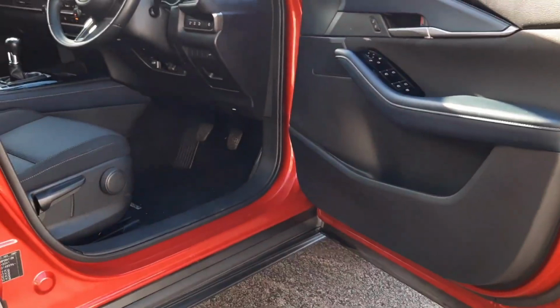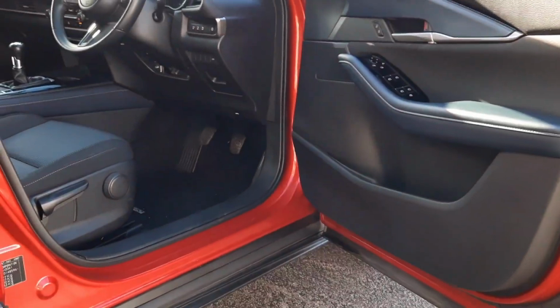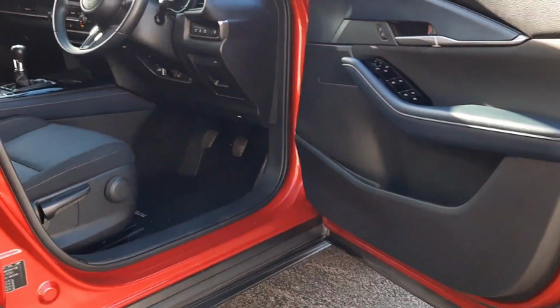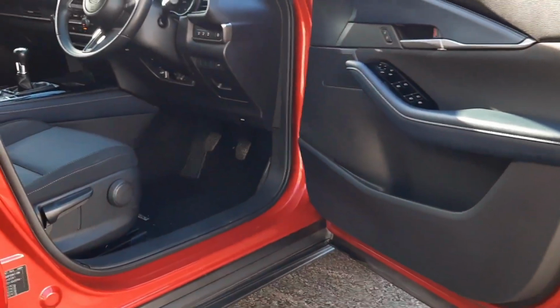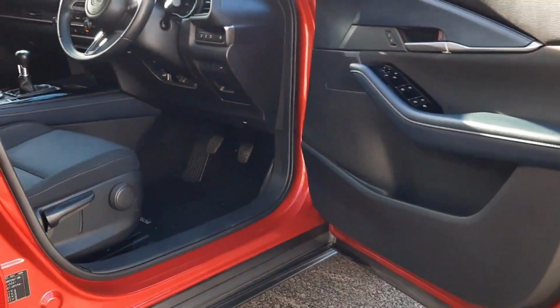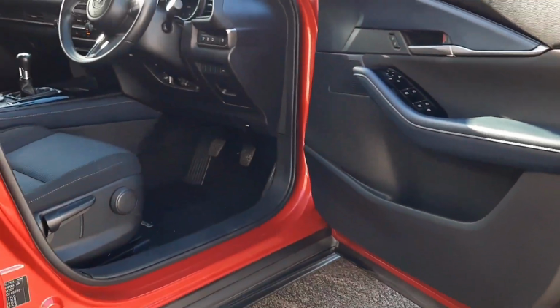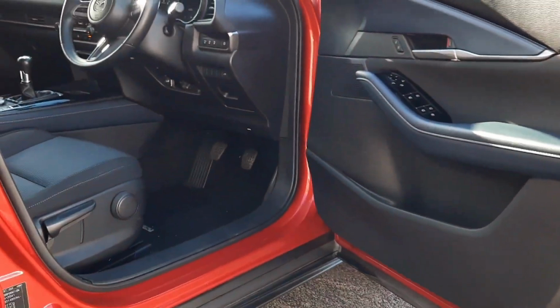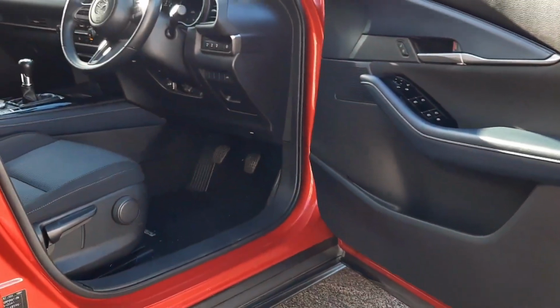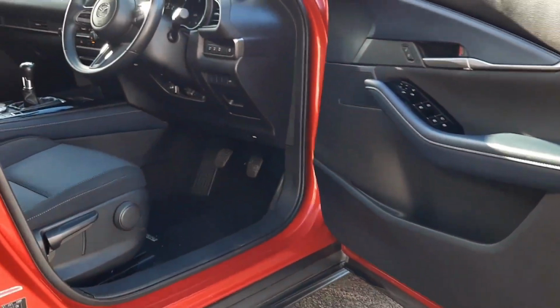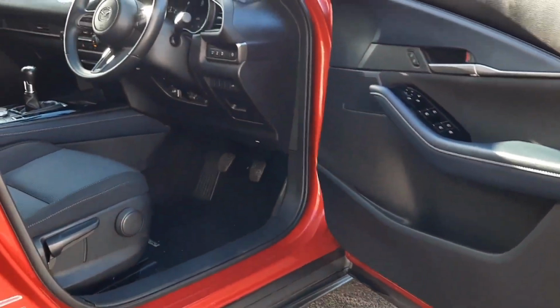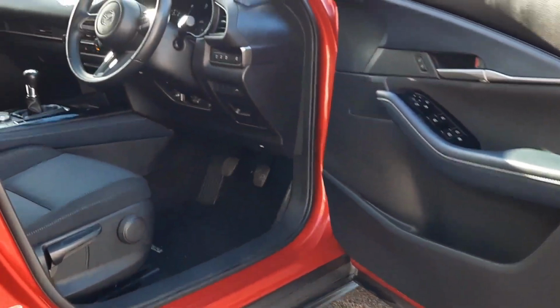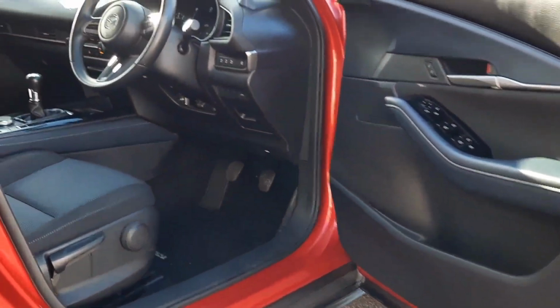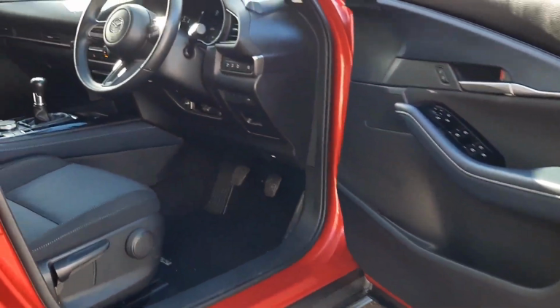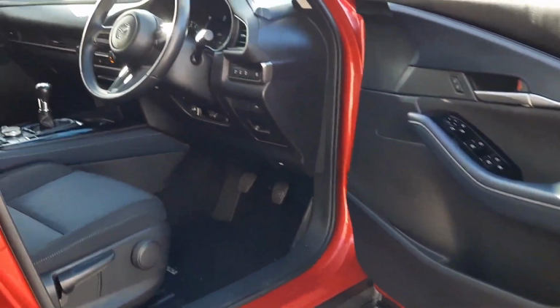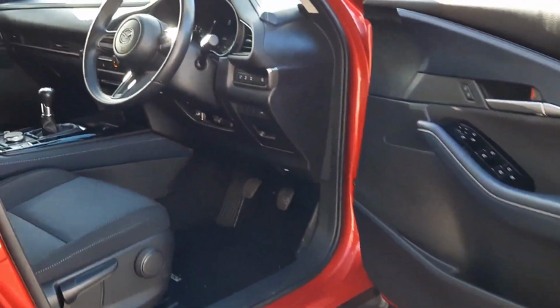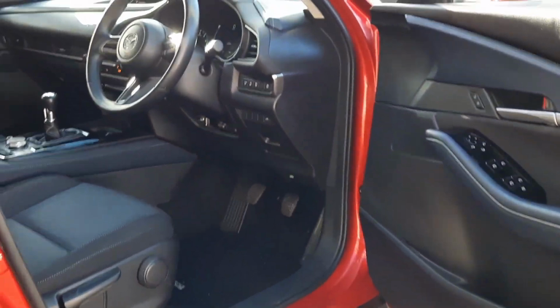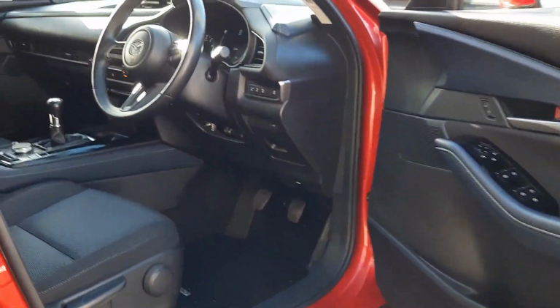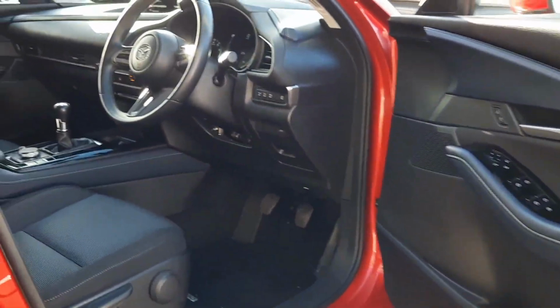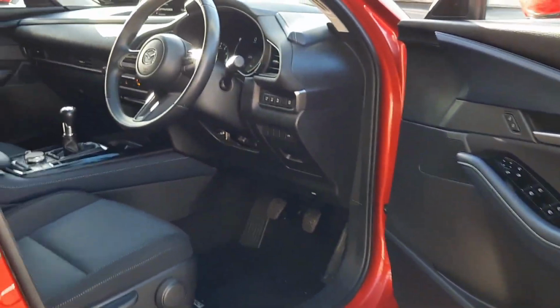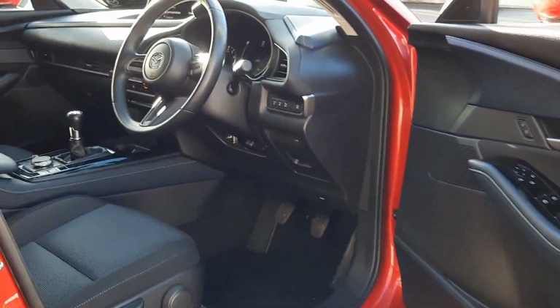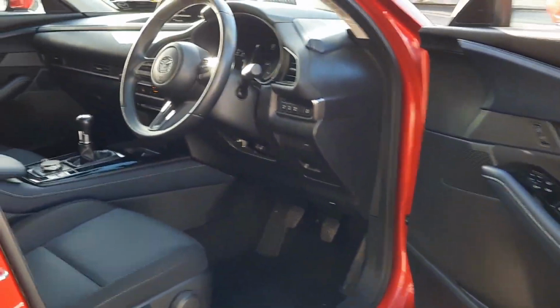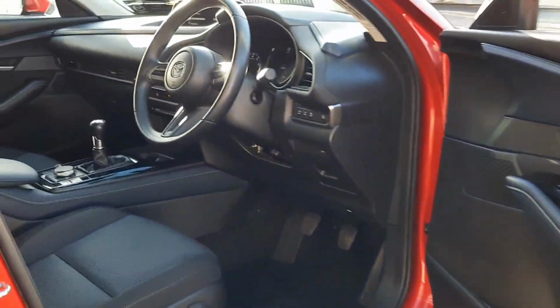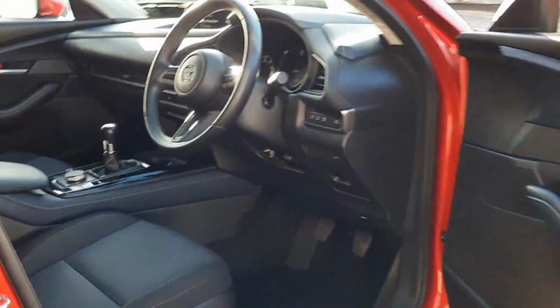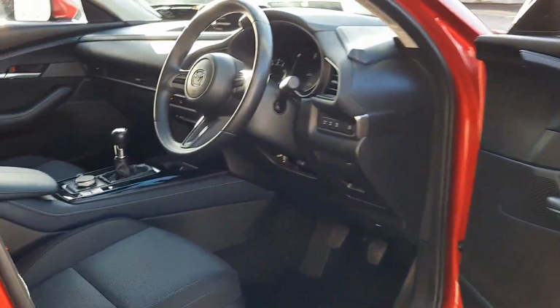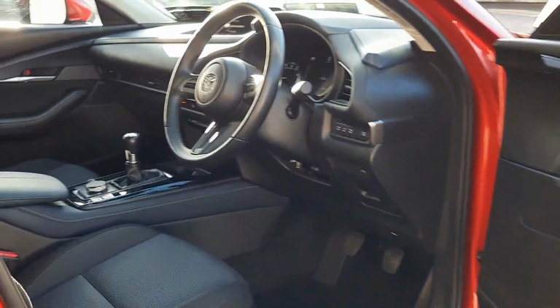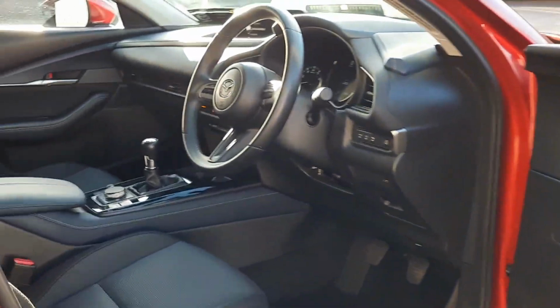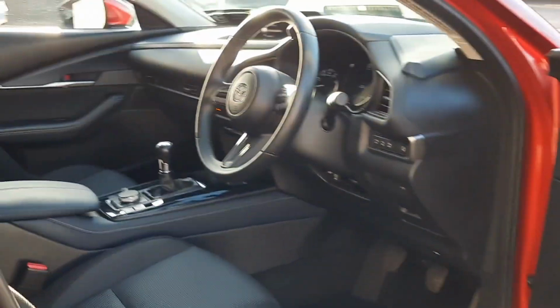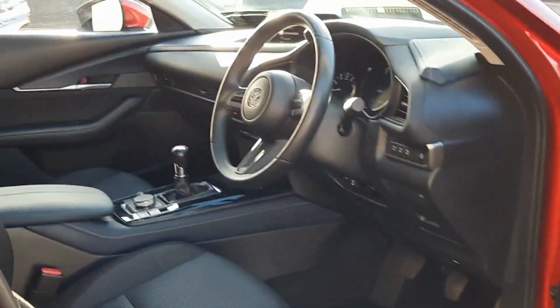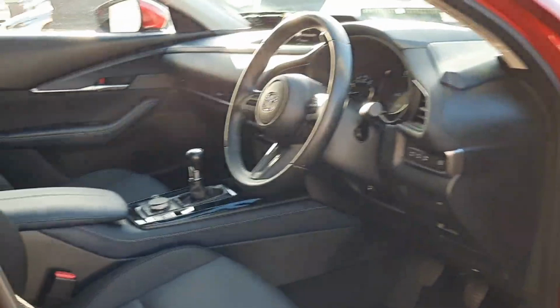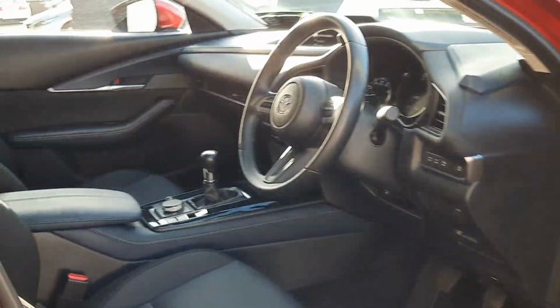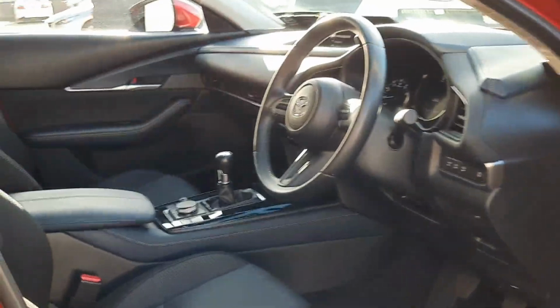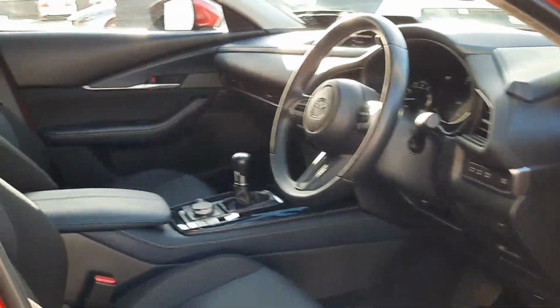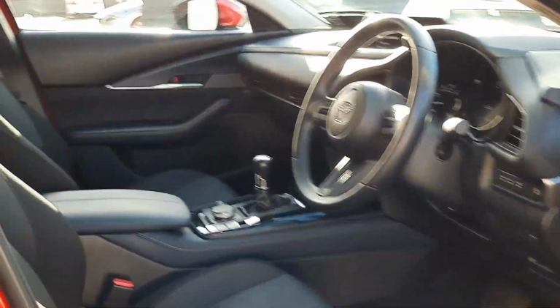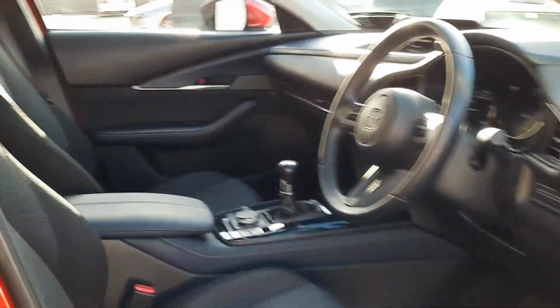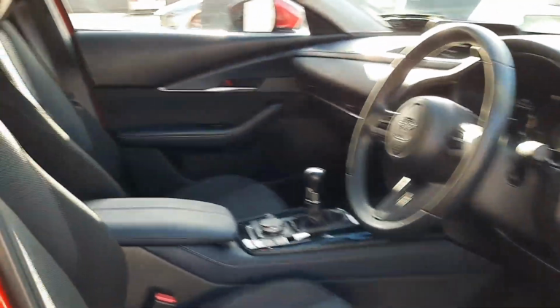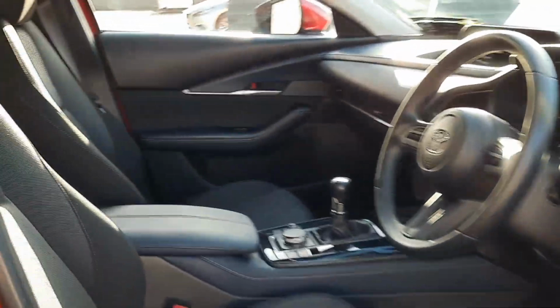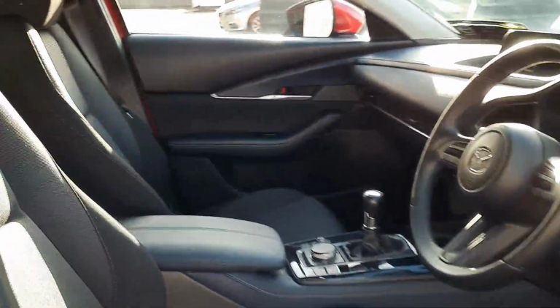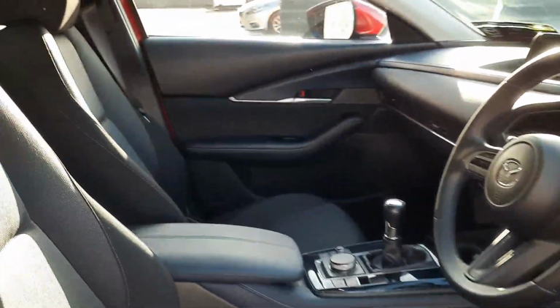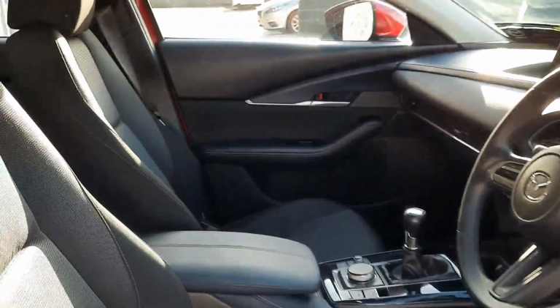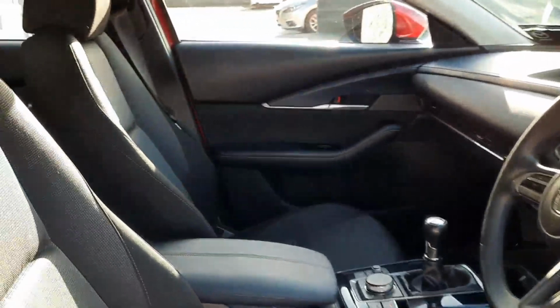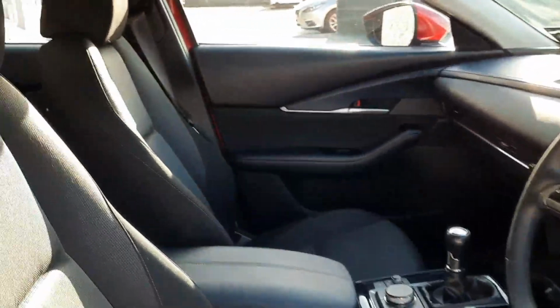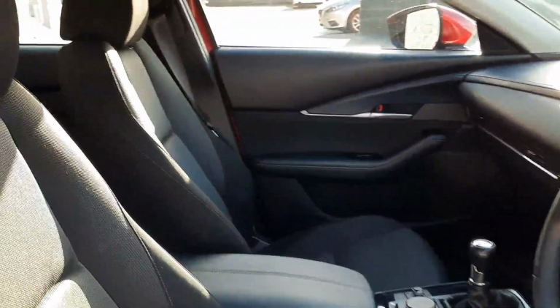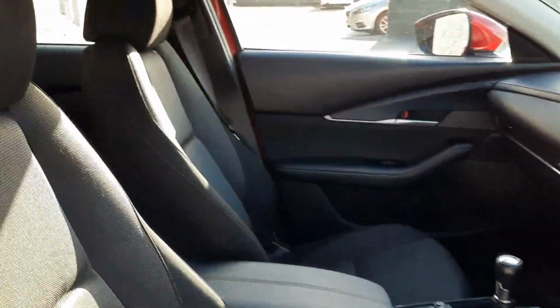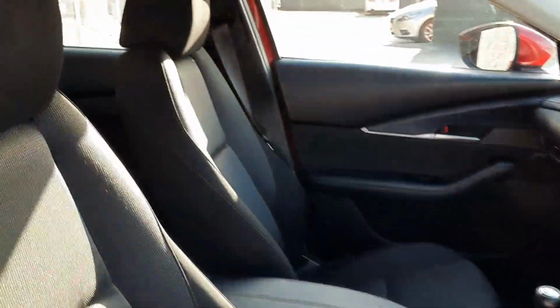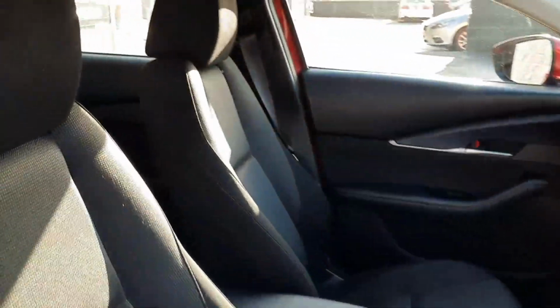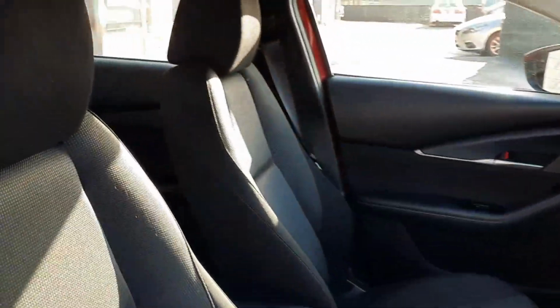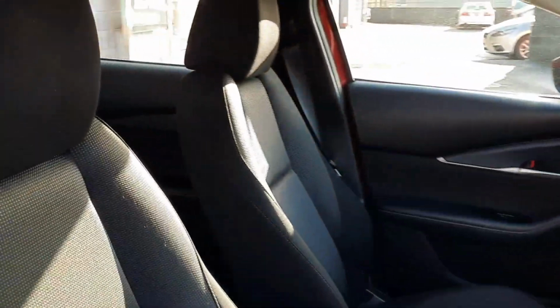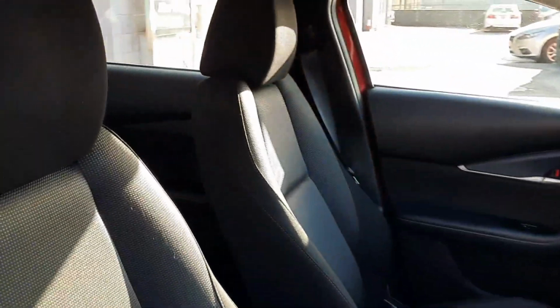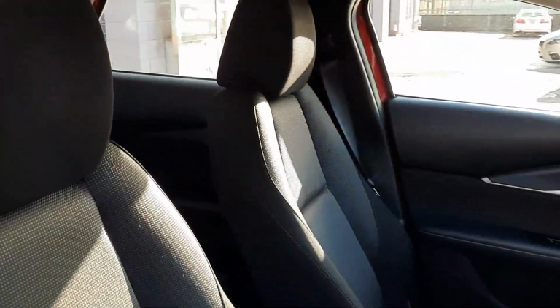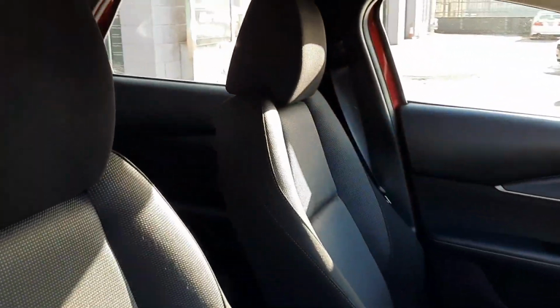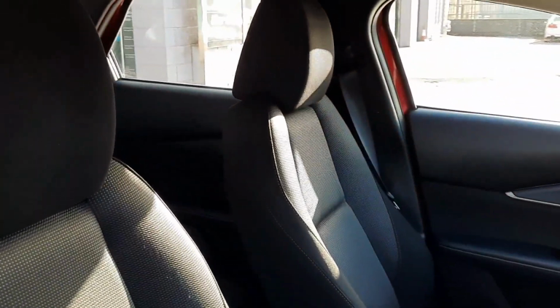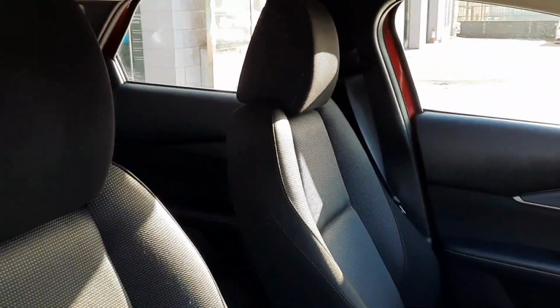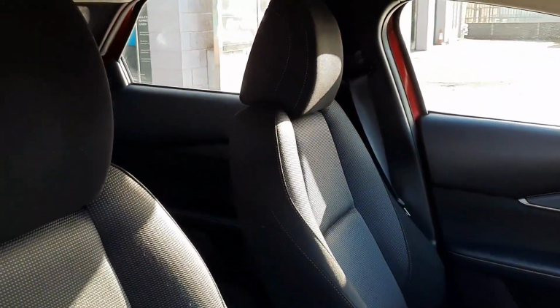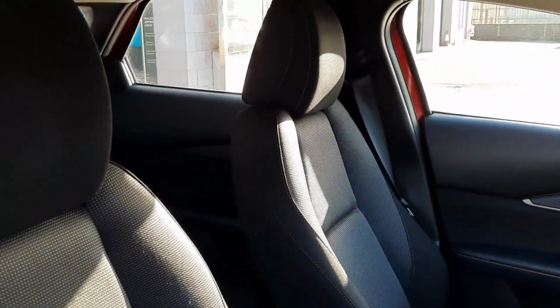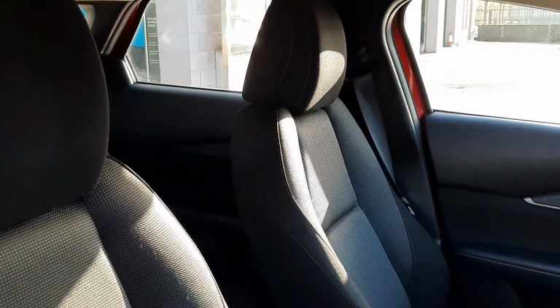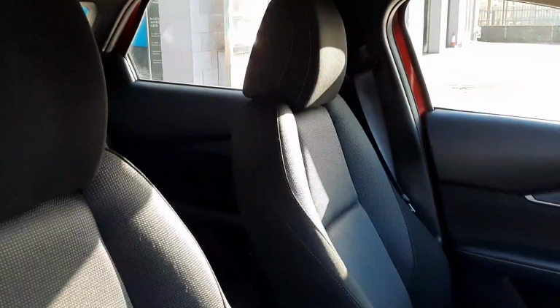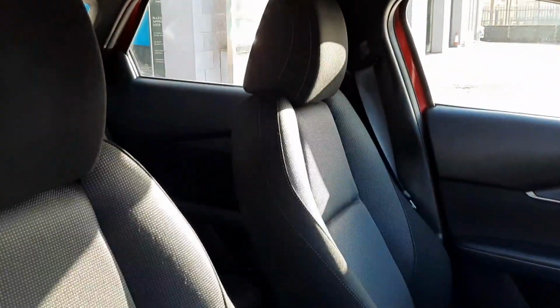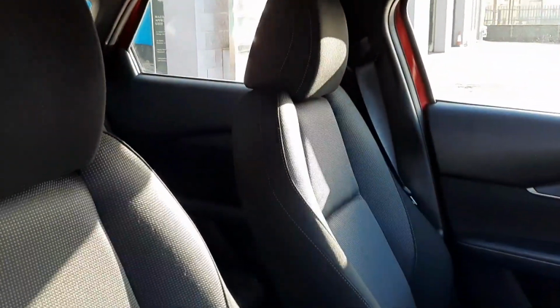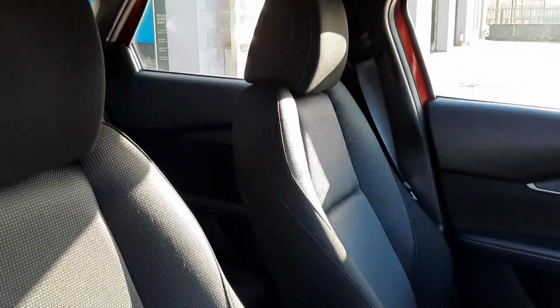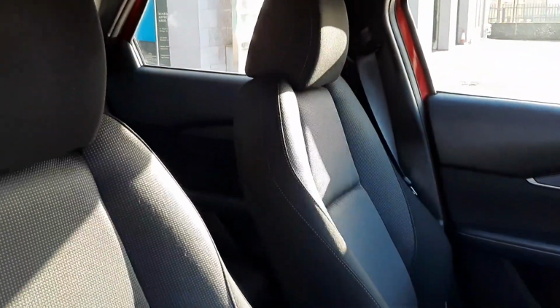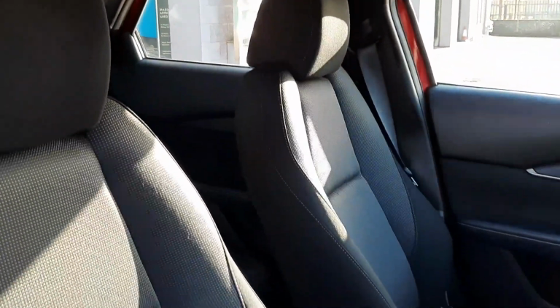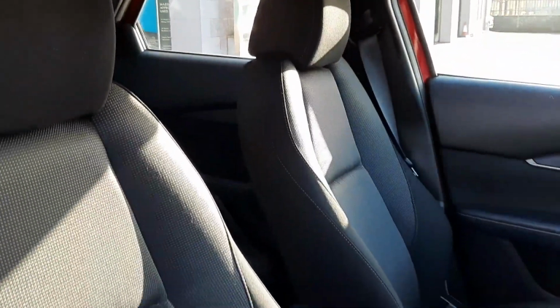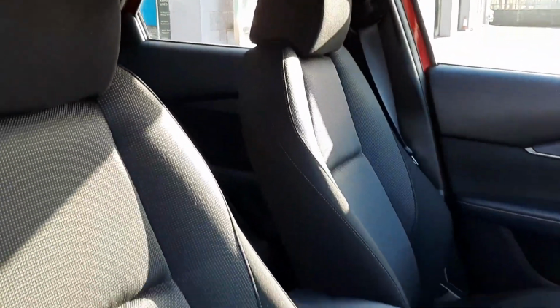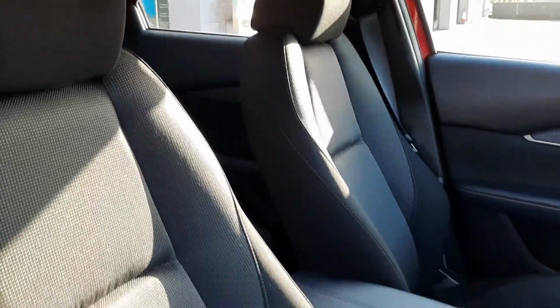Being the GSL model it does avail of a smart keyless entry system, so no need to use the key — just keep it on your person.